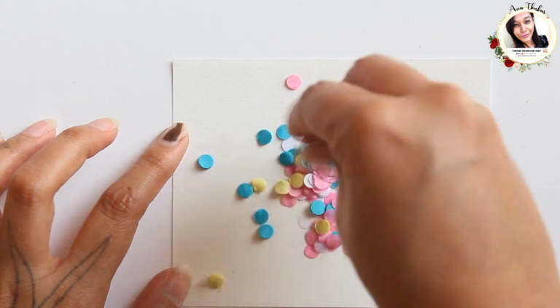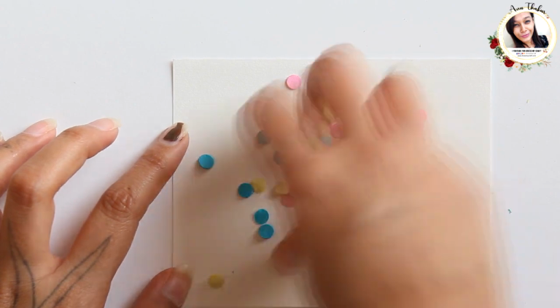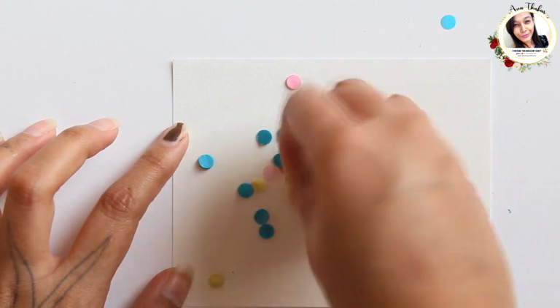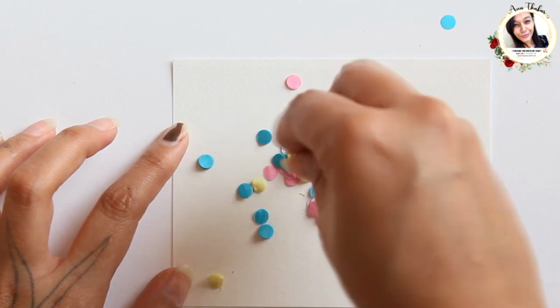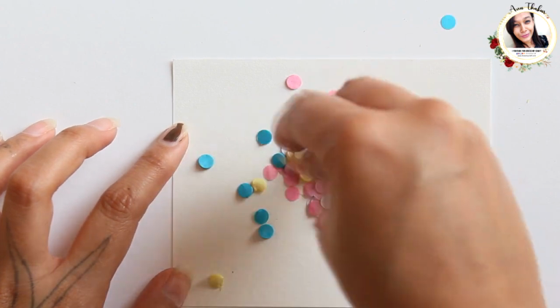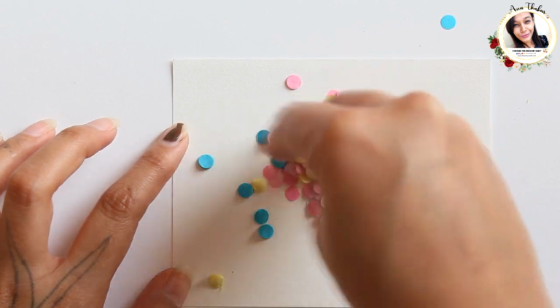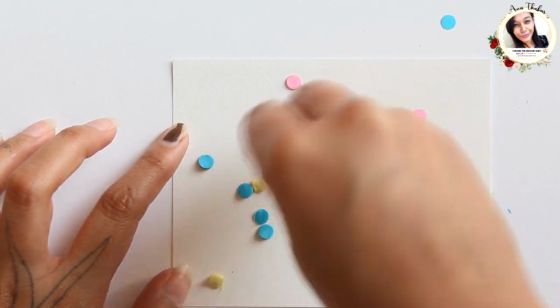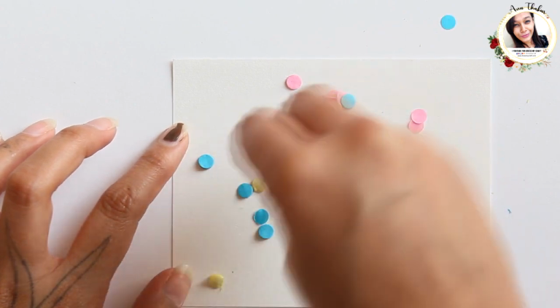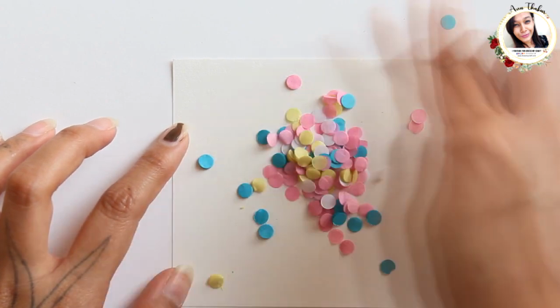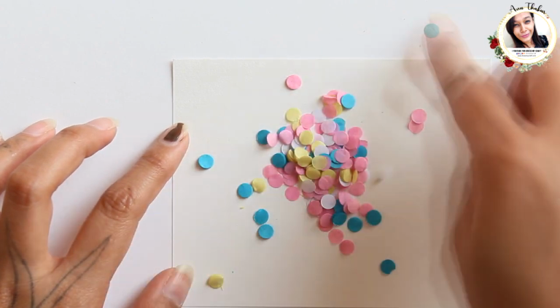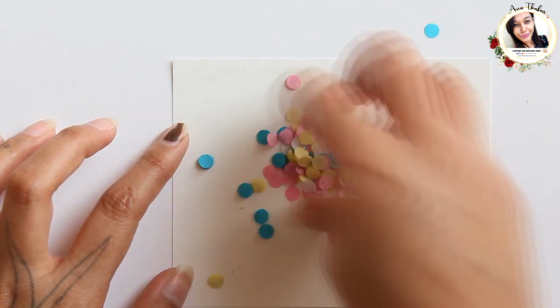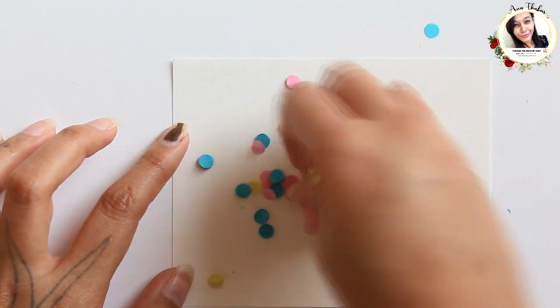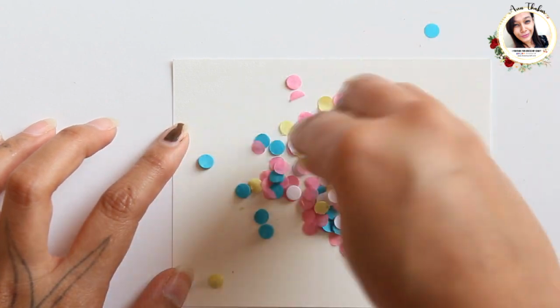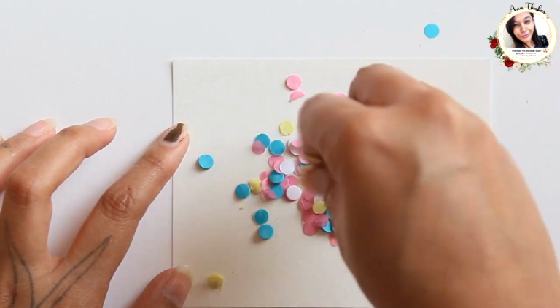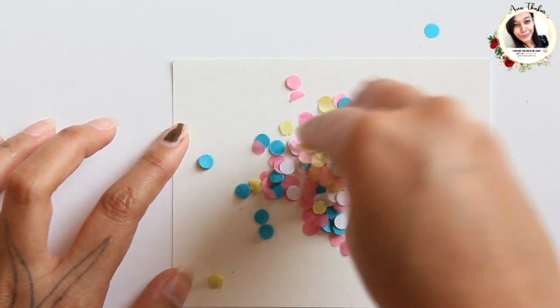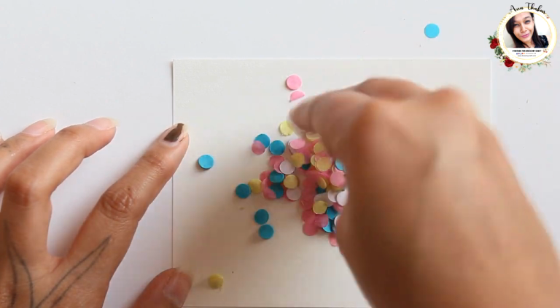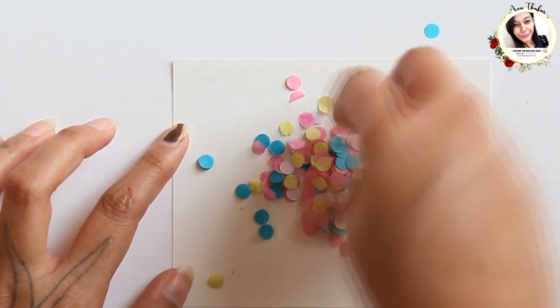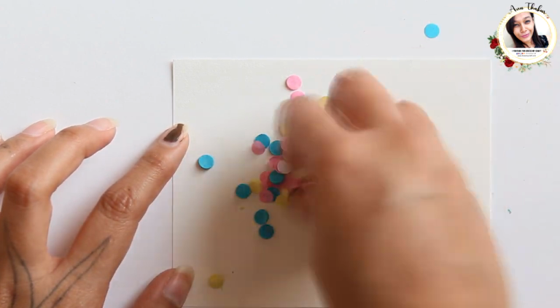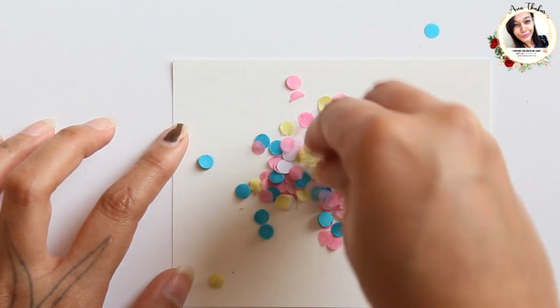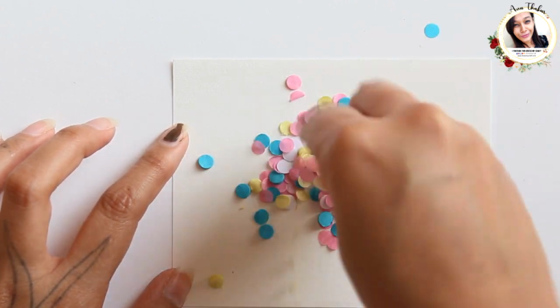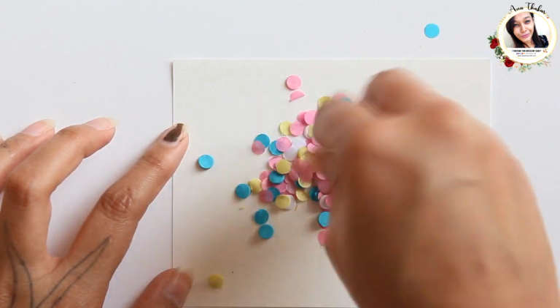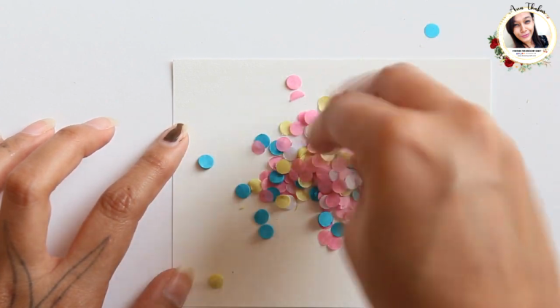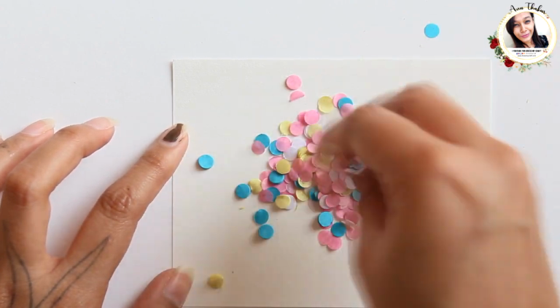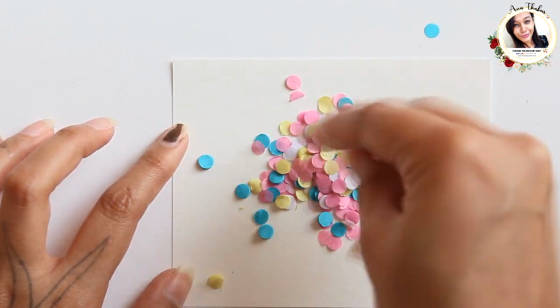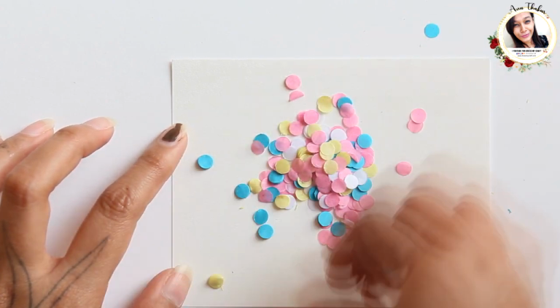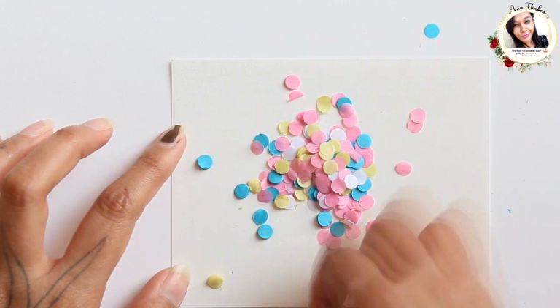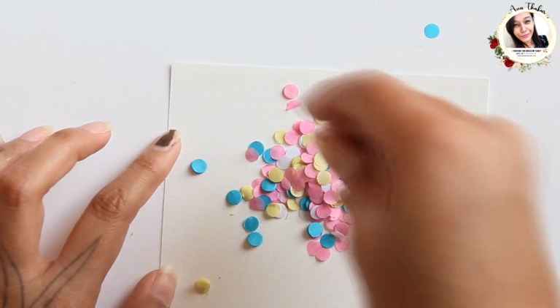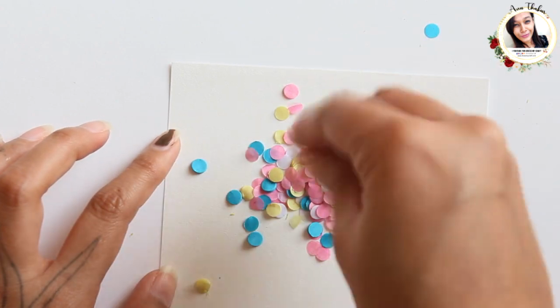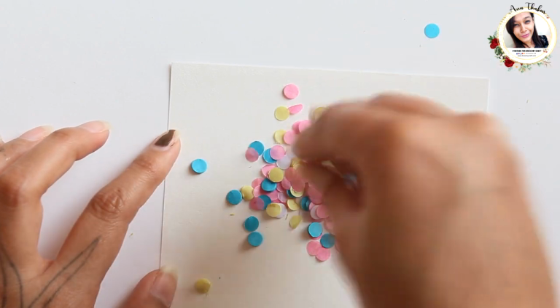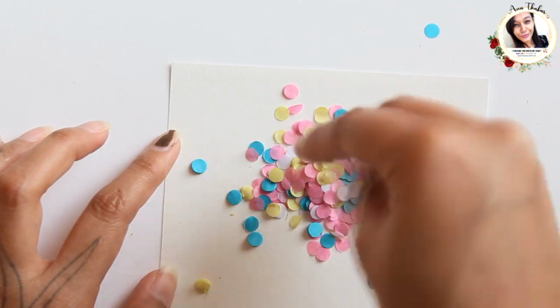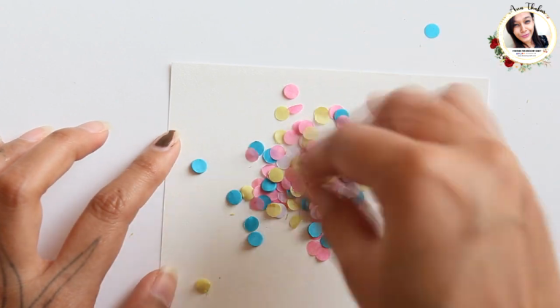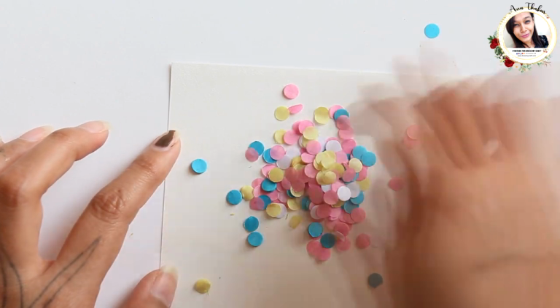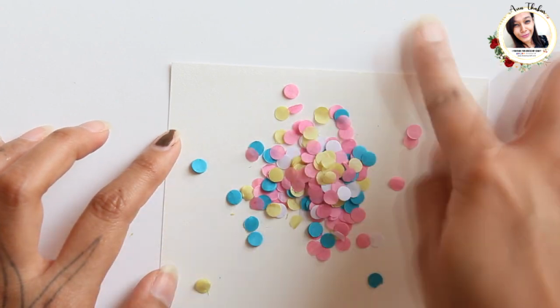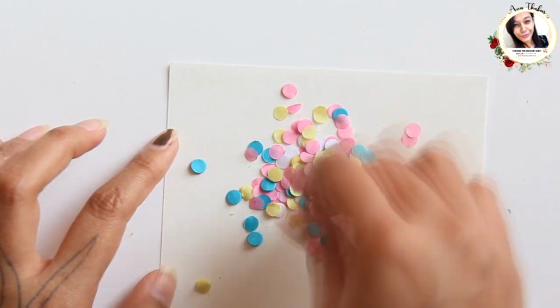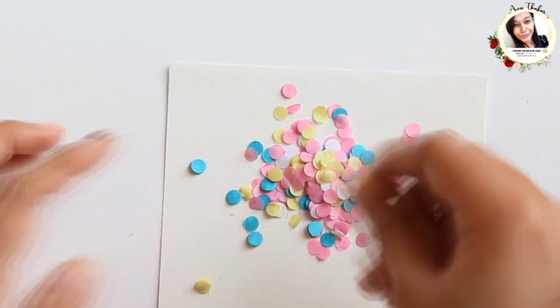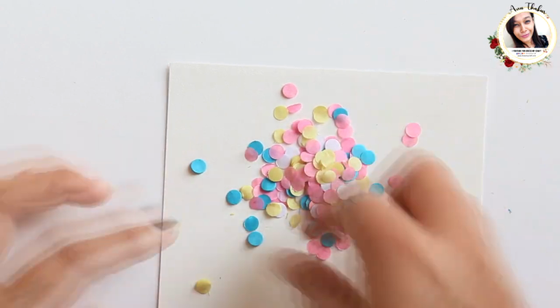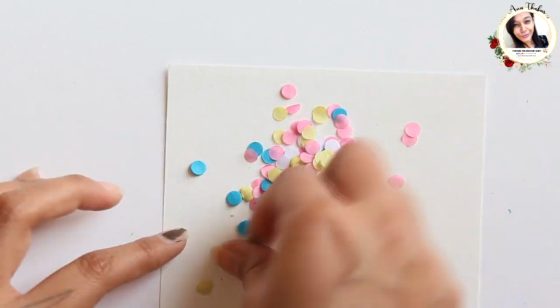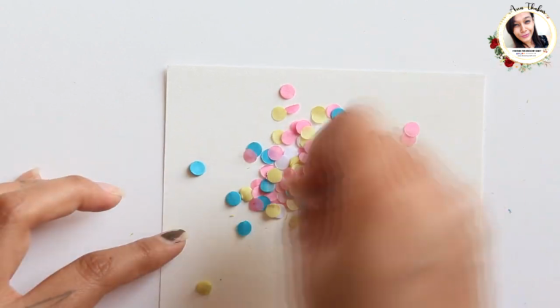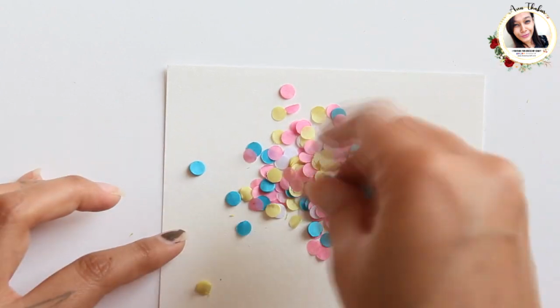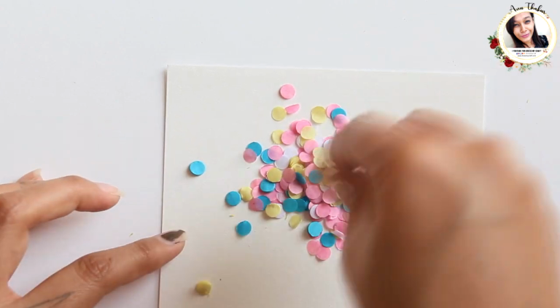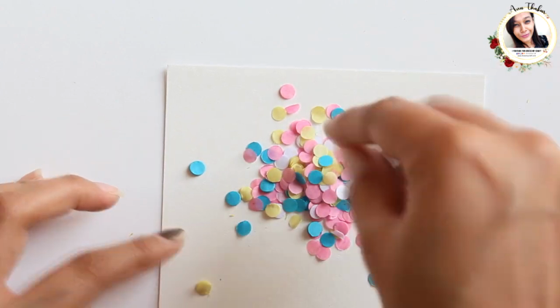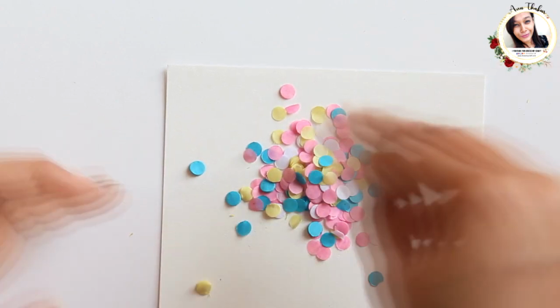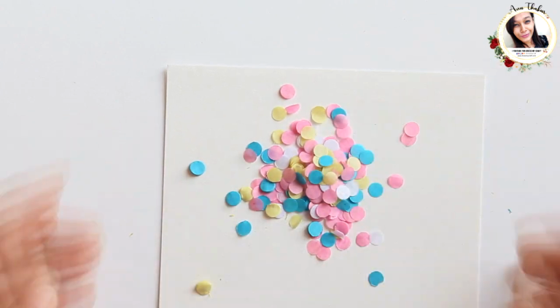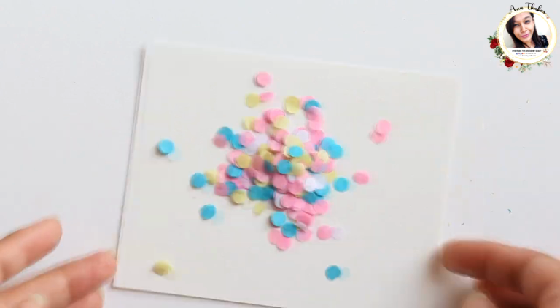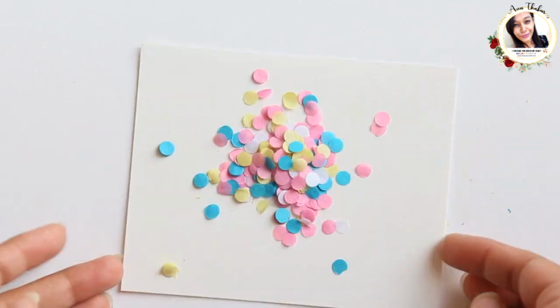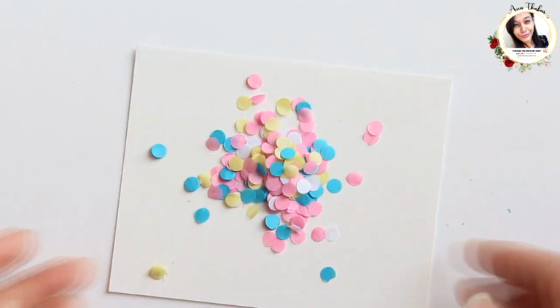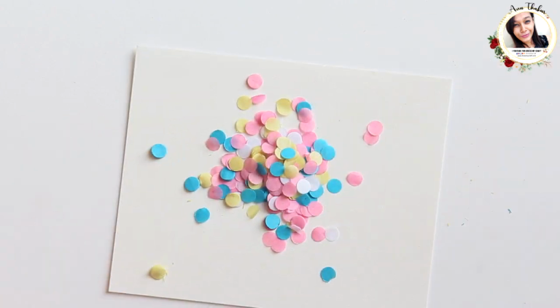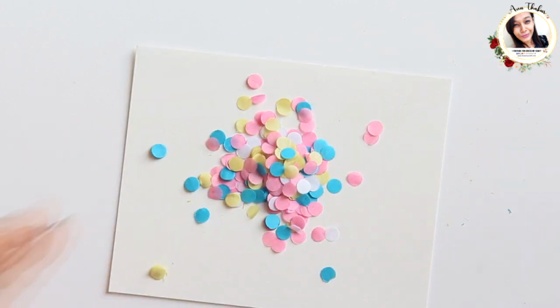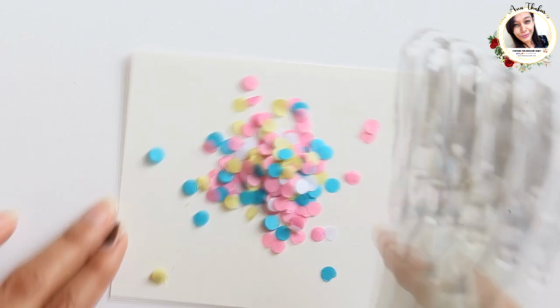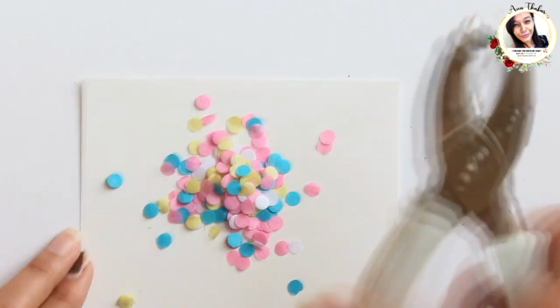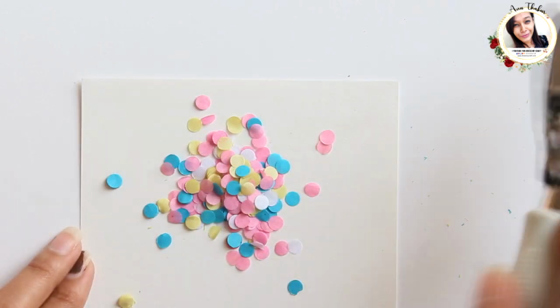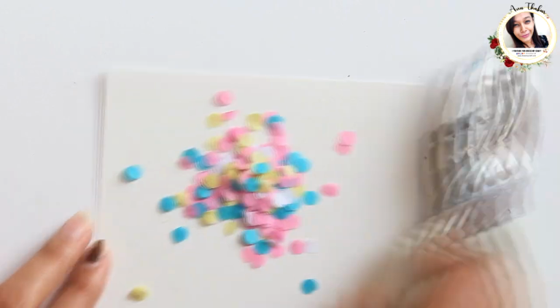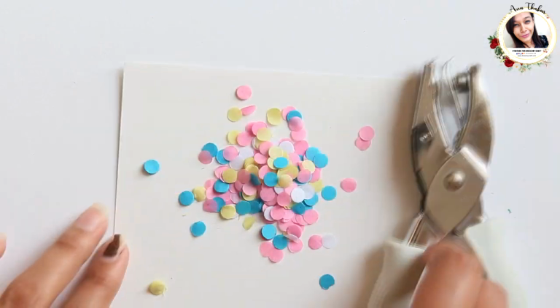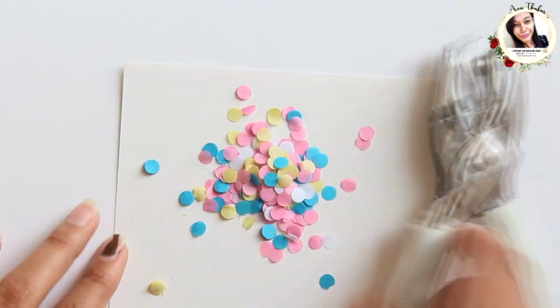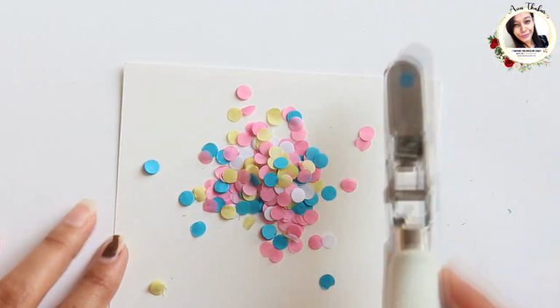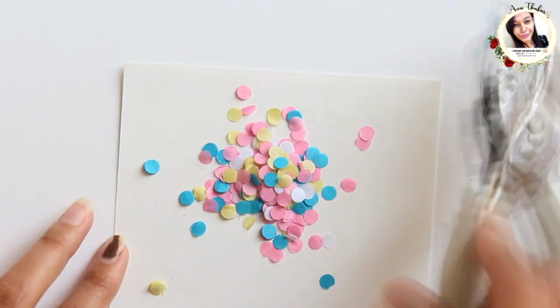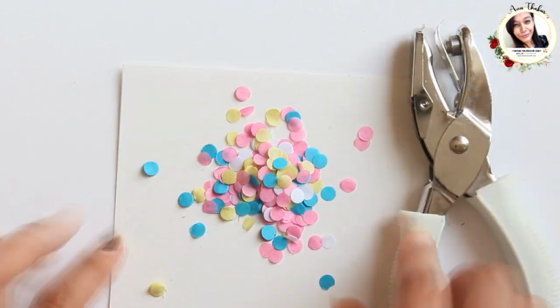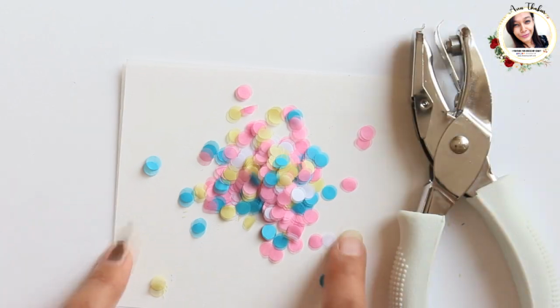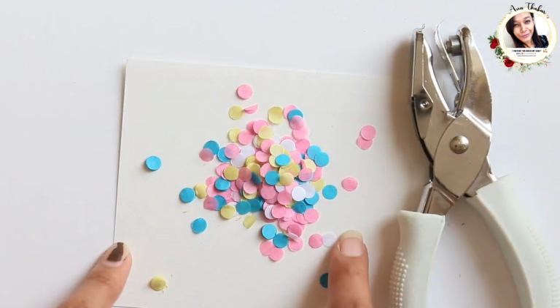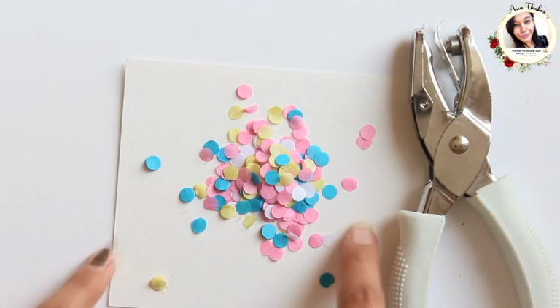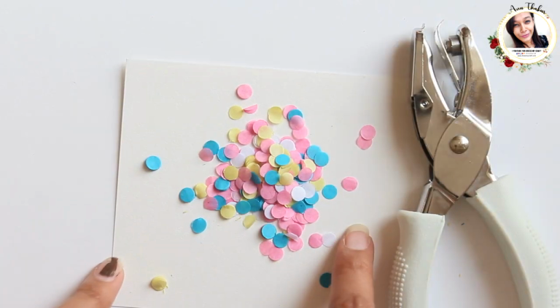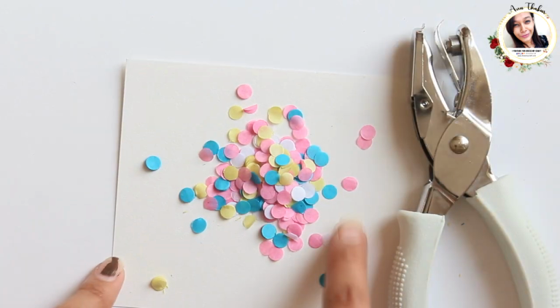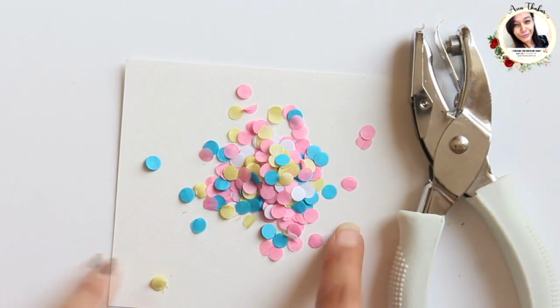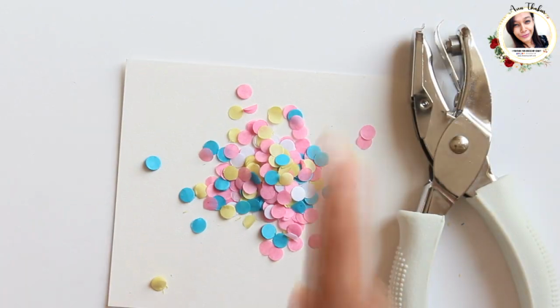Look at this — so fun and colorful! You can use this in your birthday decor, hampers, or in gift tags.